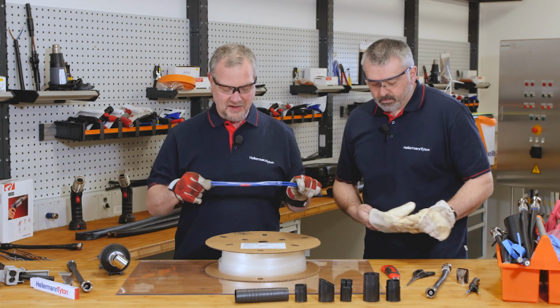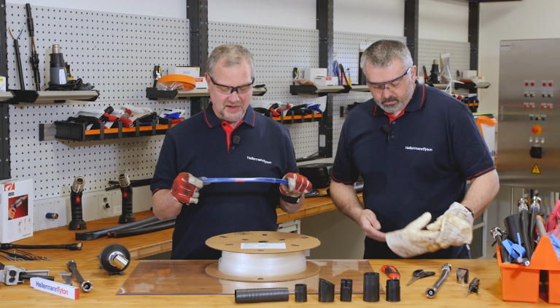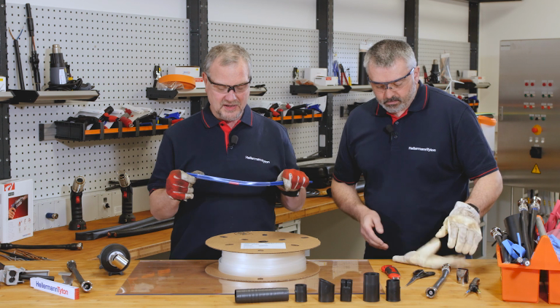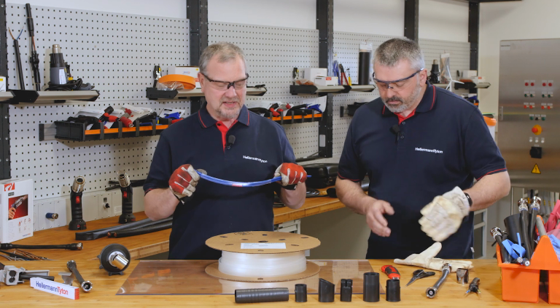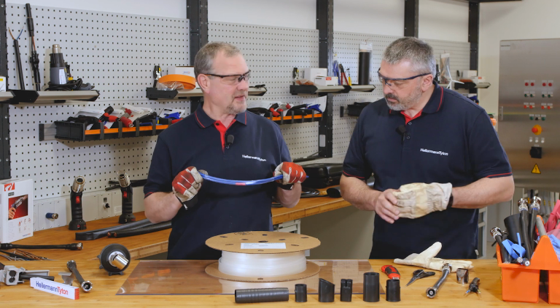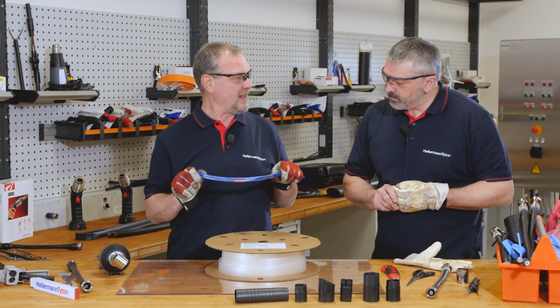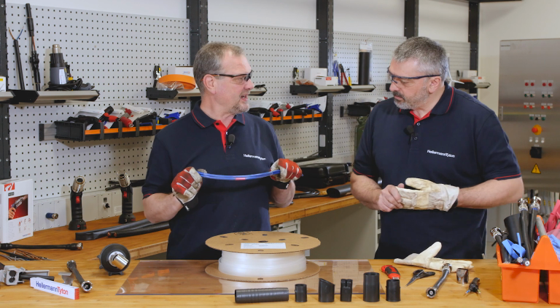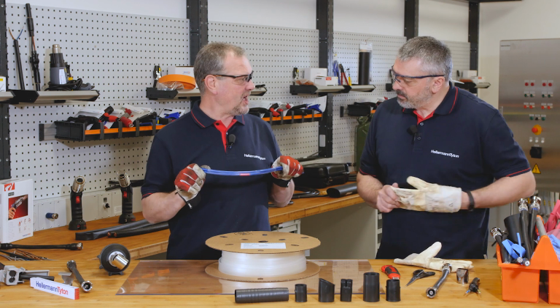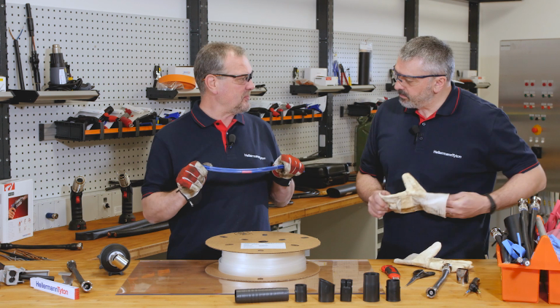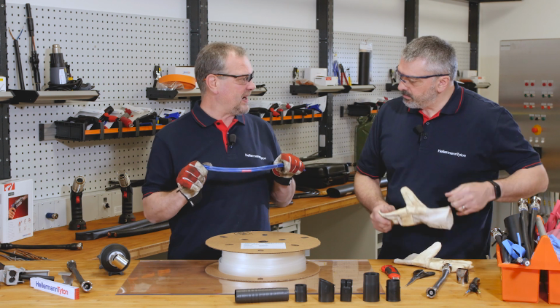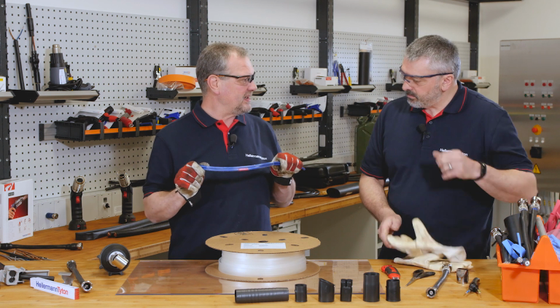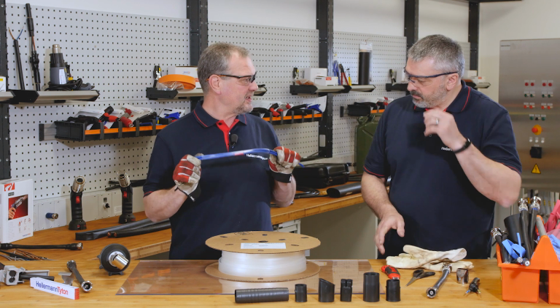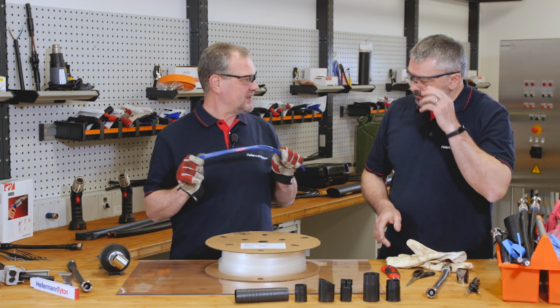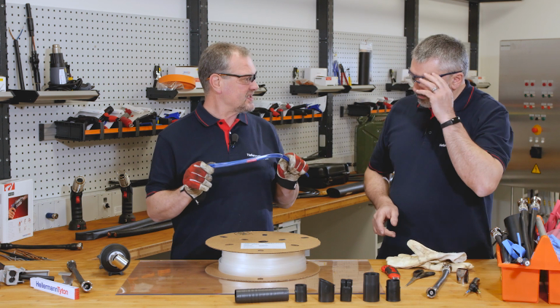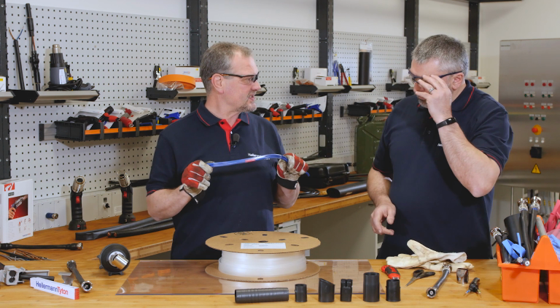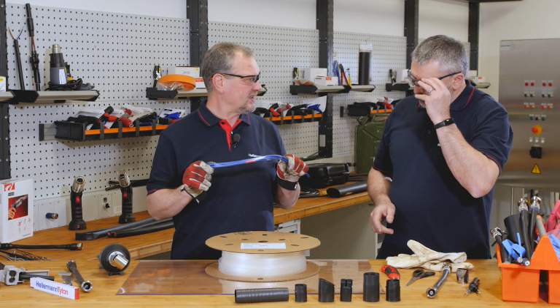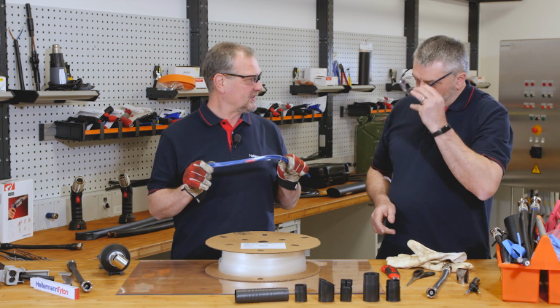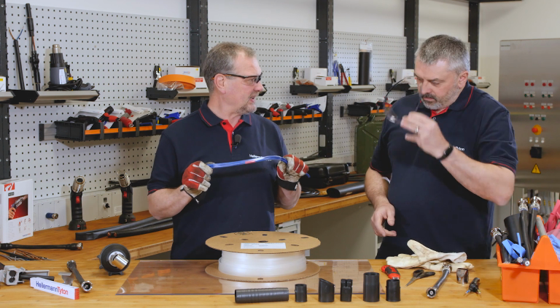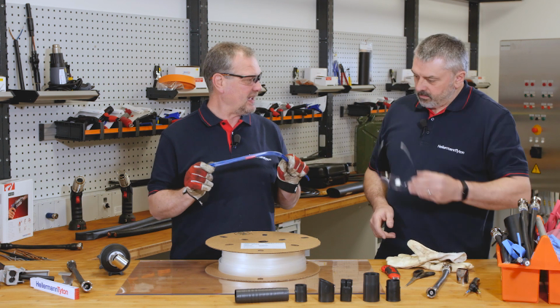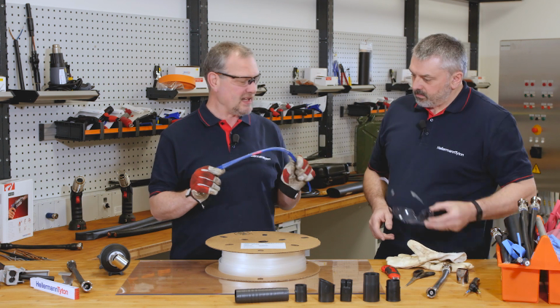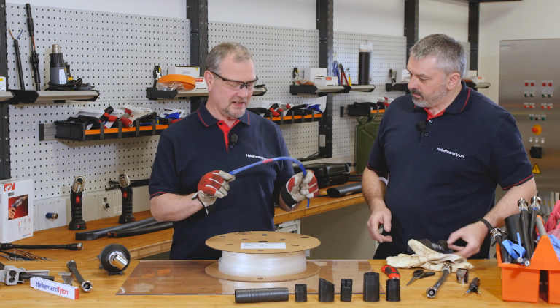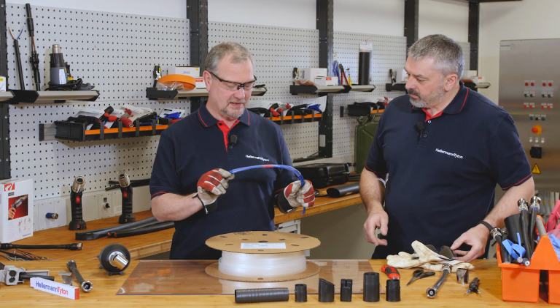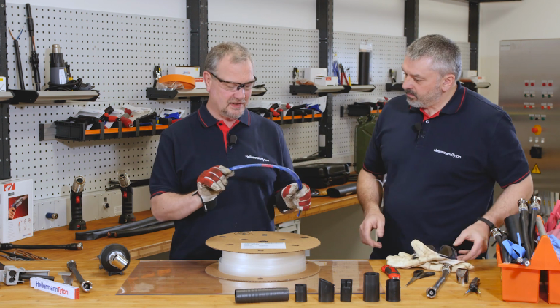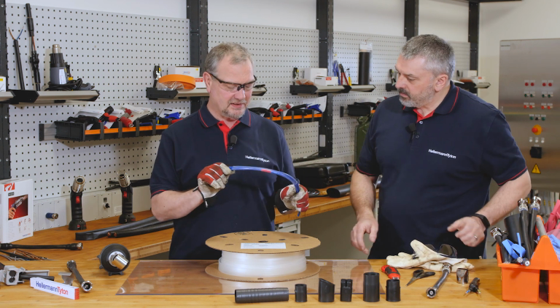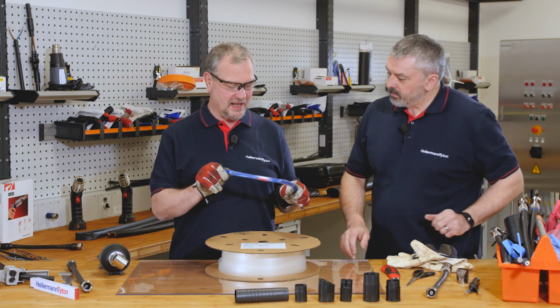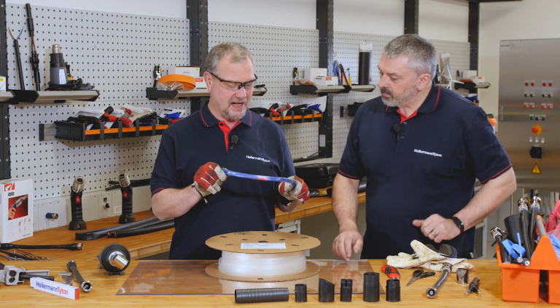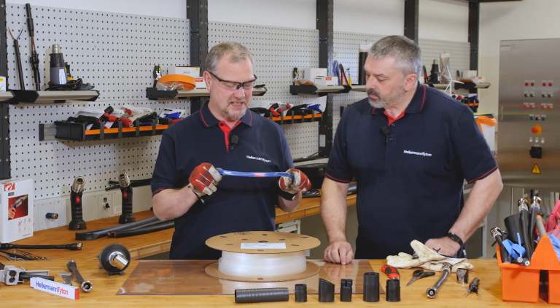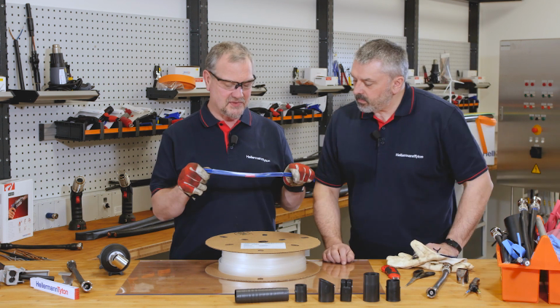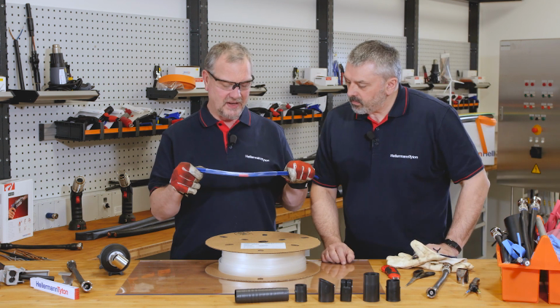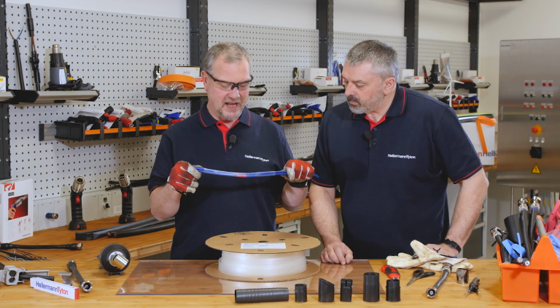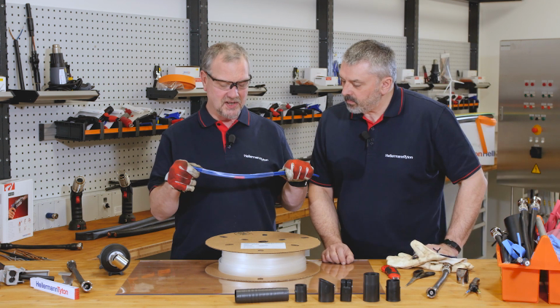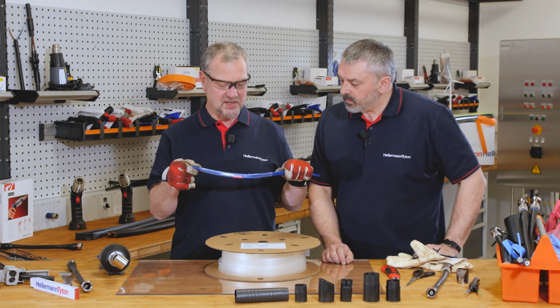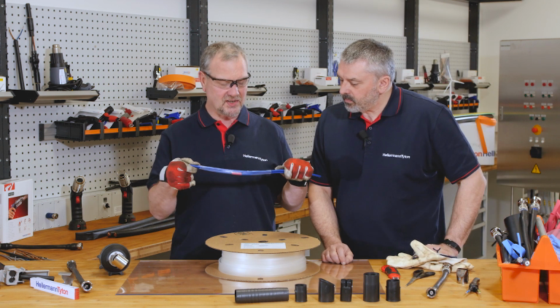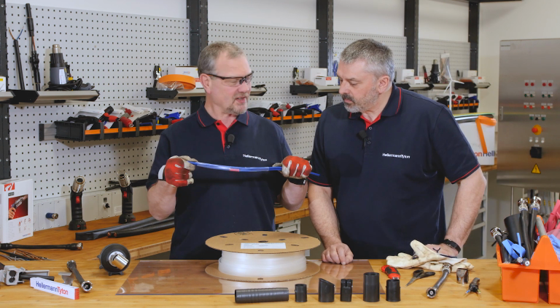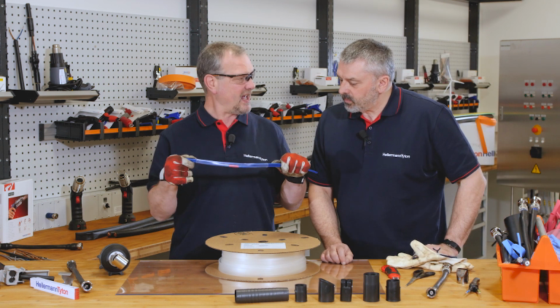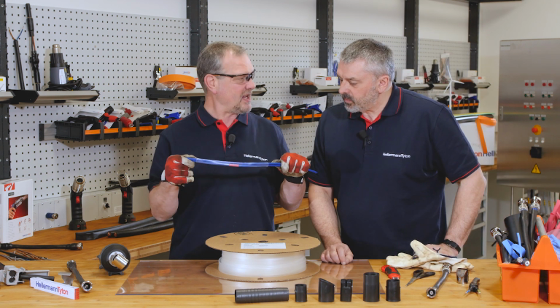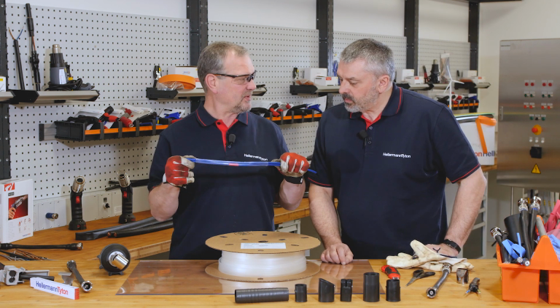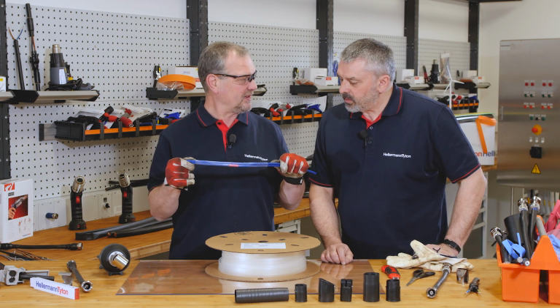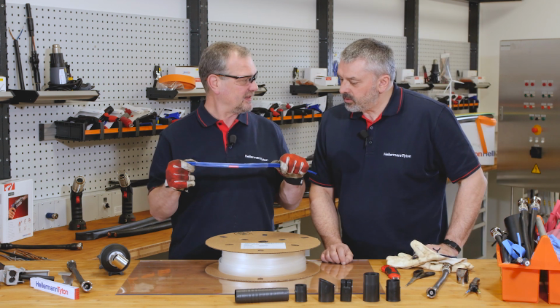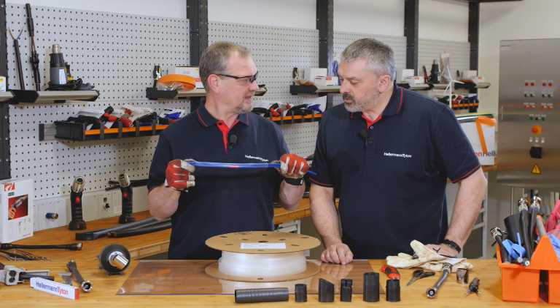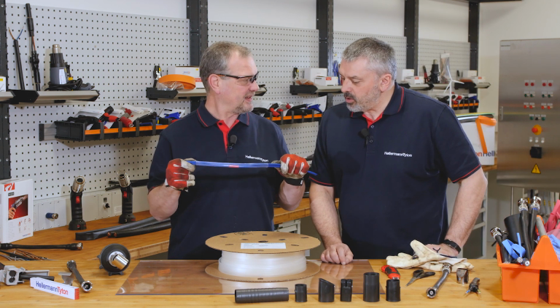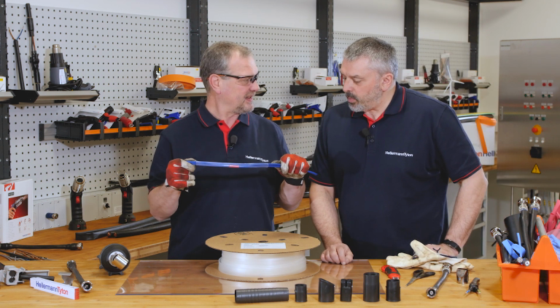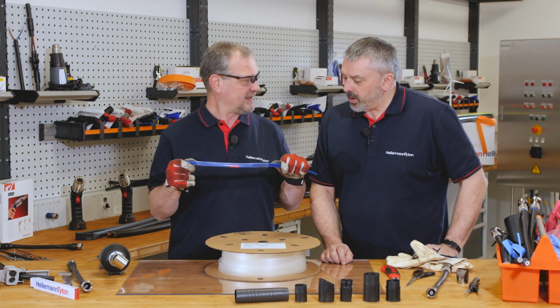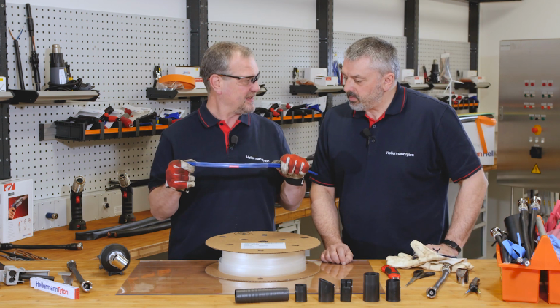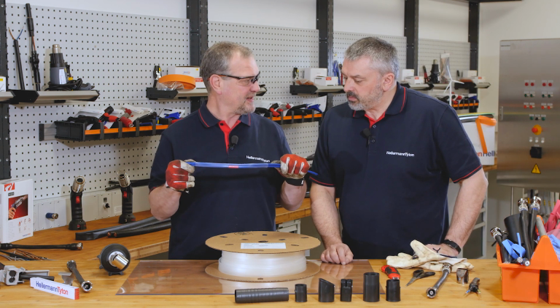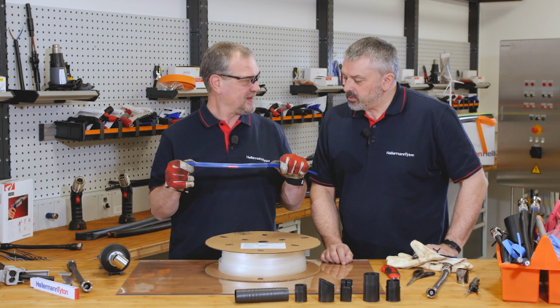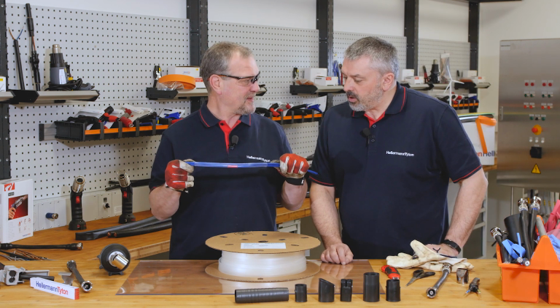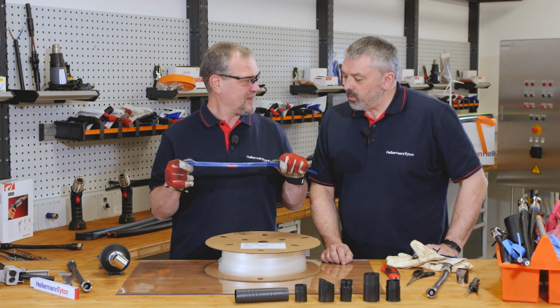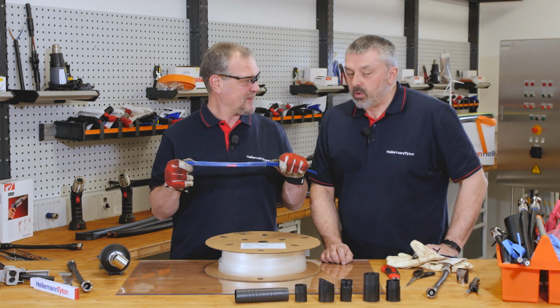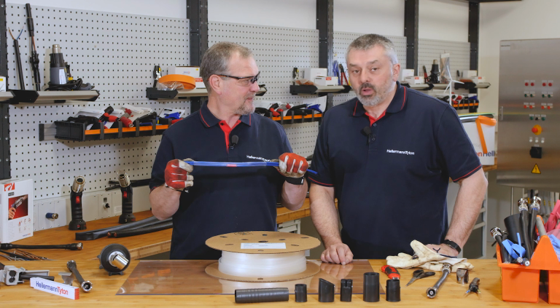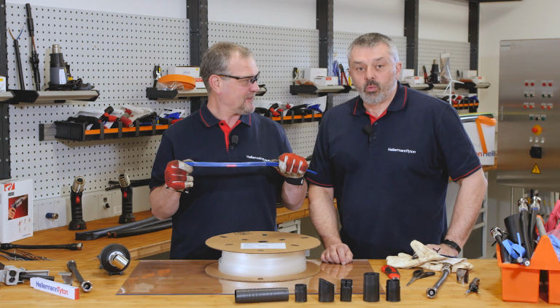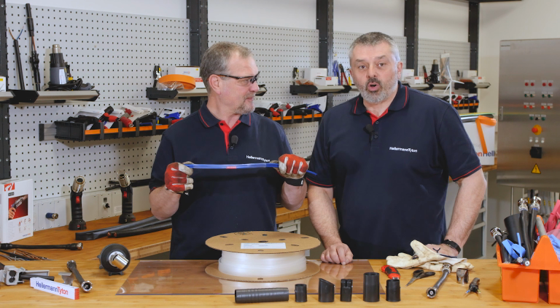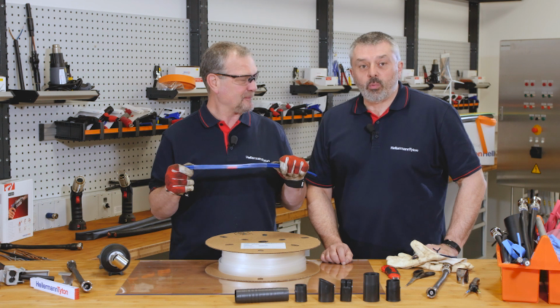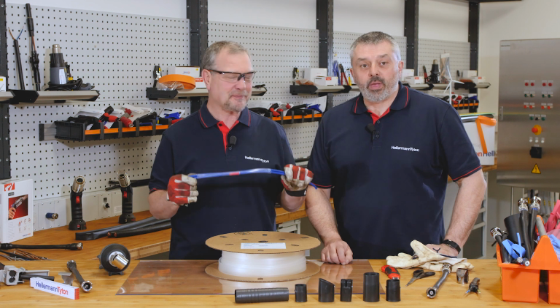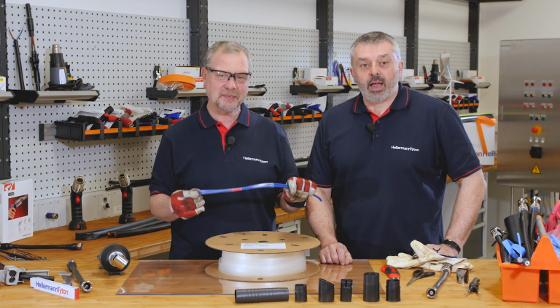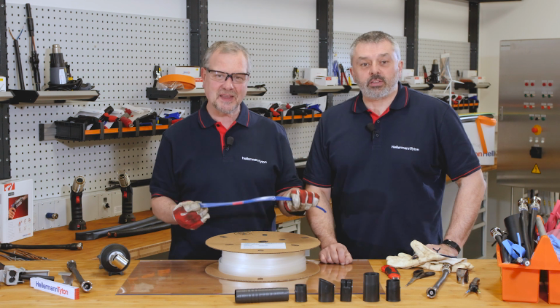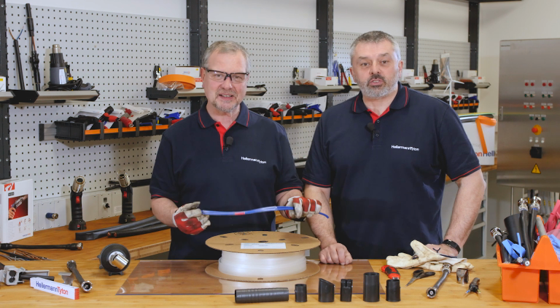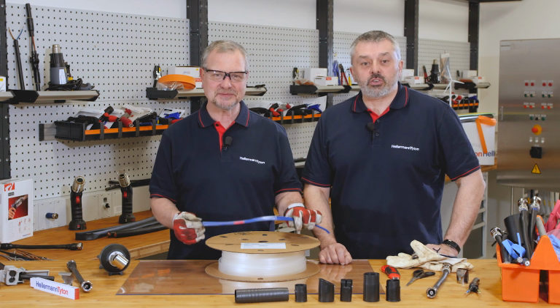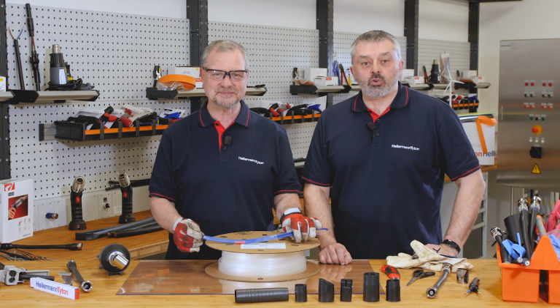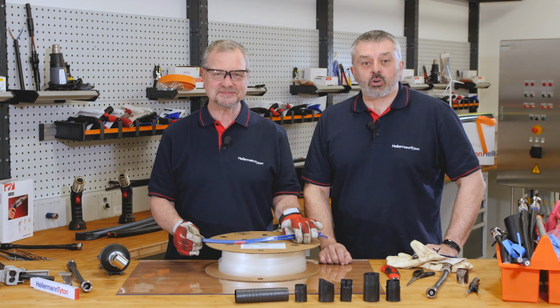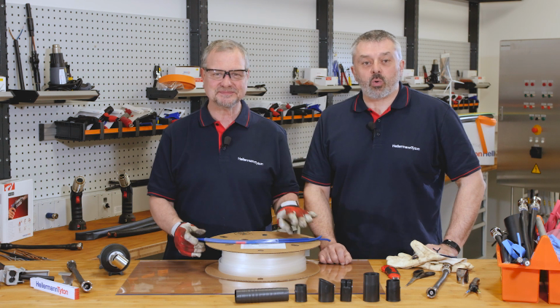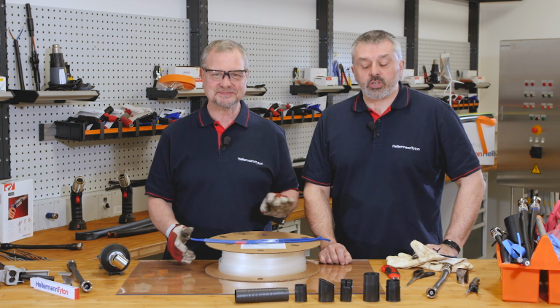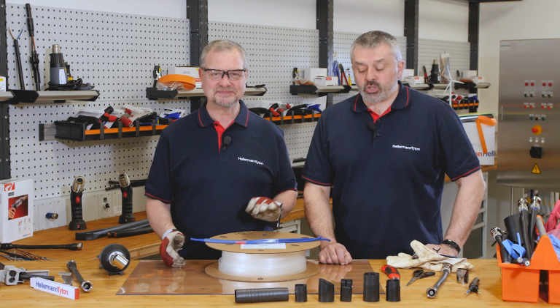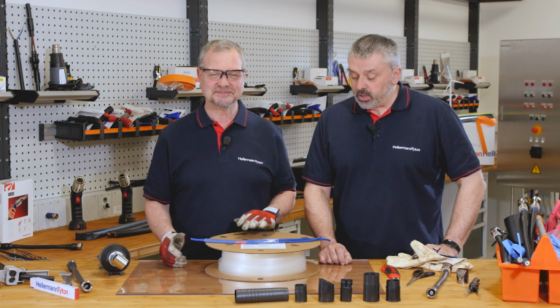So there you go Barry, you can still see the identification on the cable. Super. We hope that answers your question.